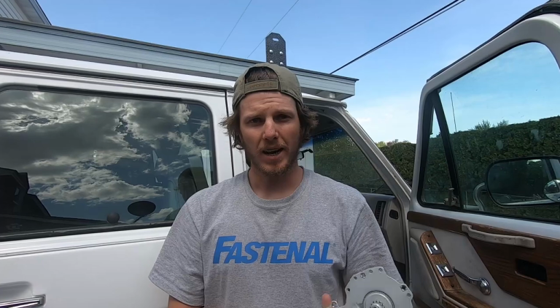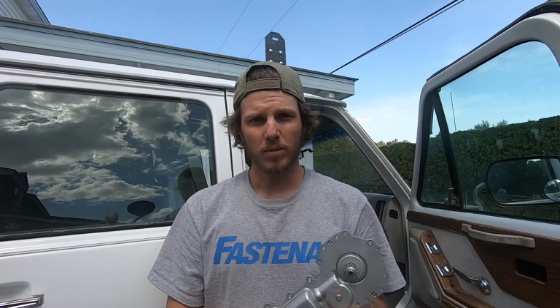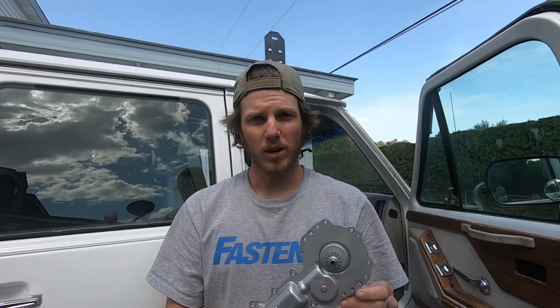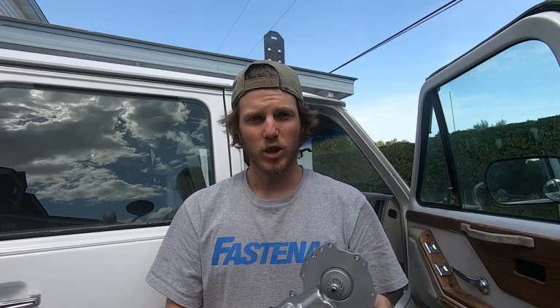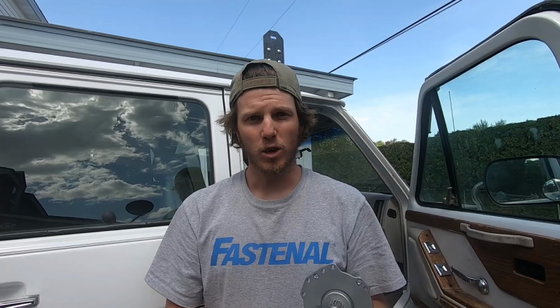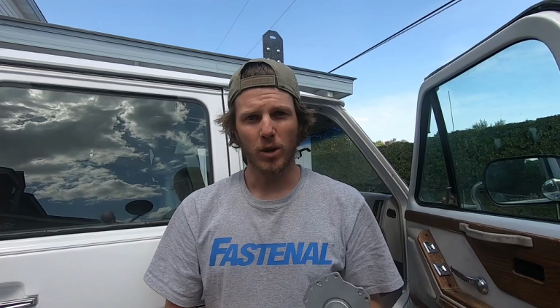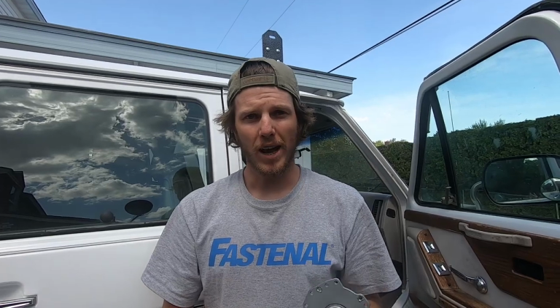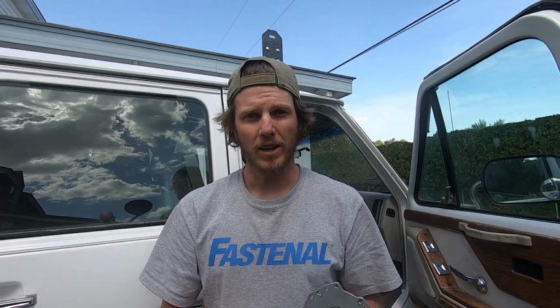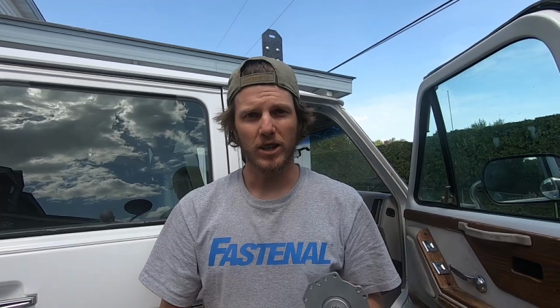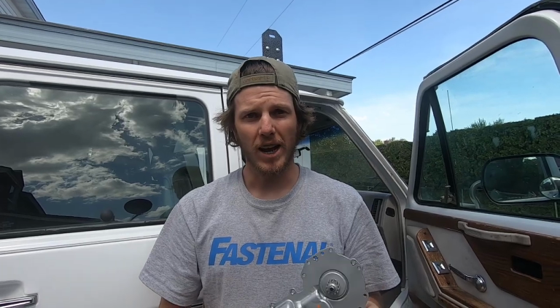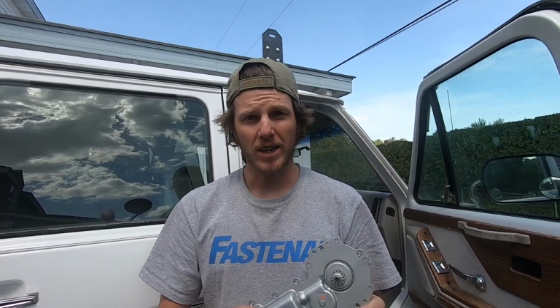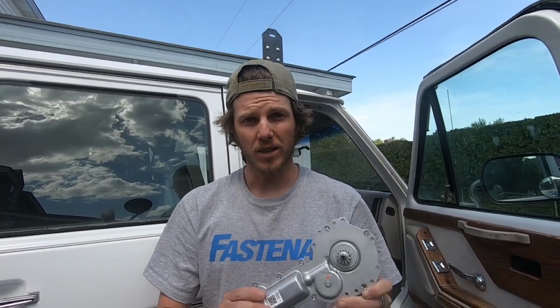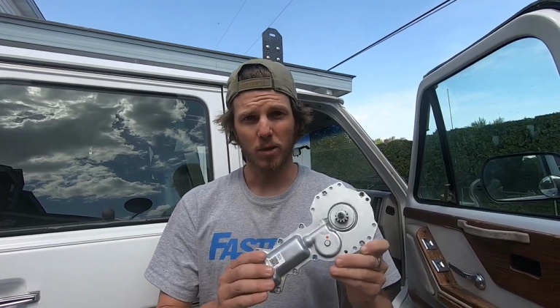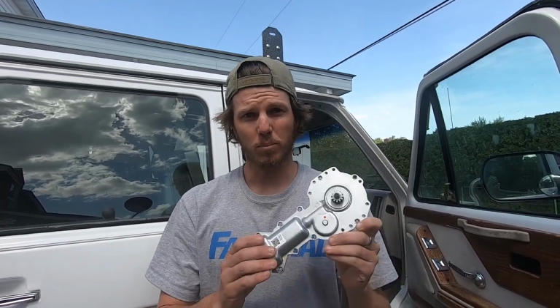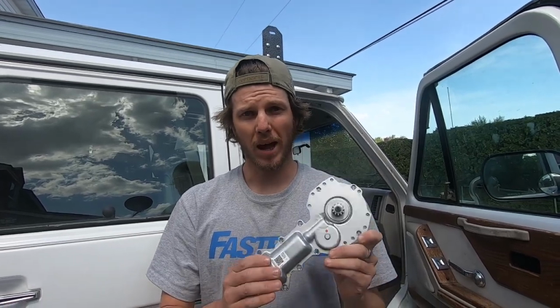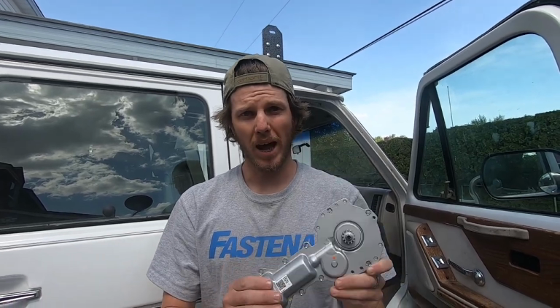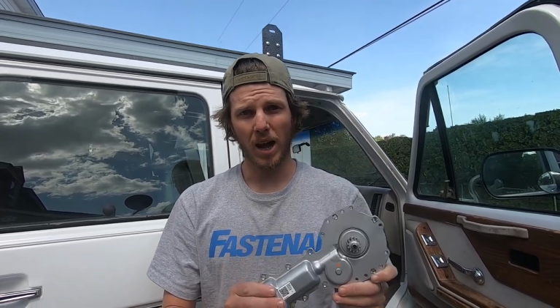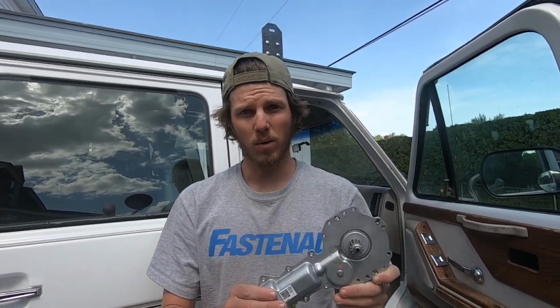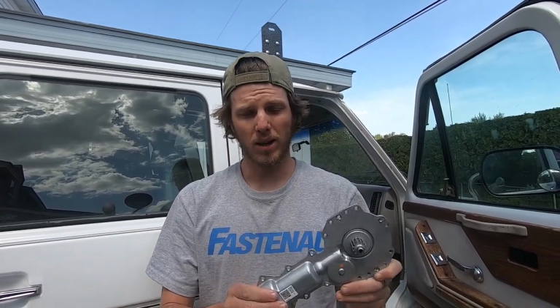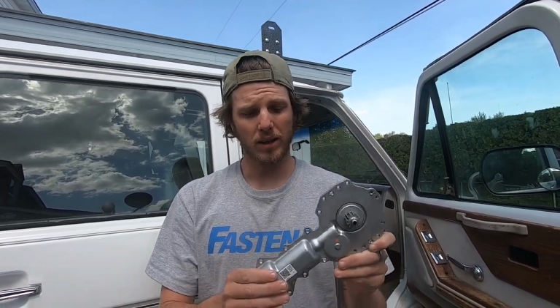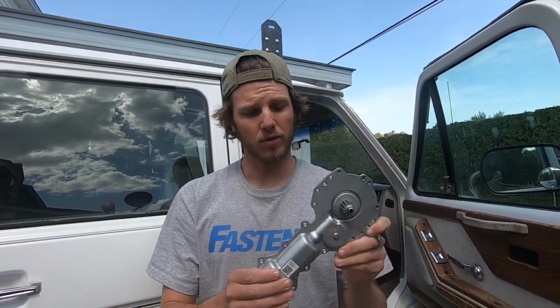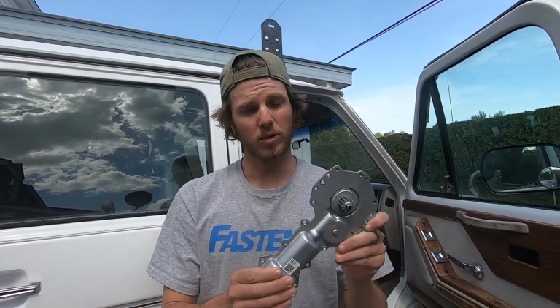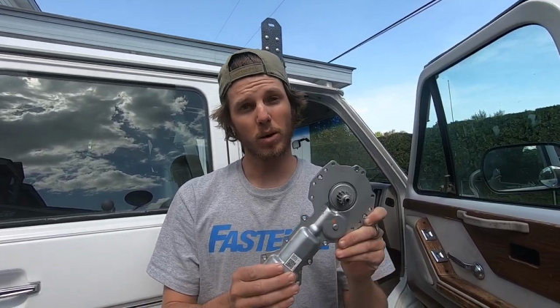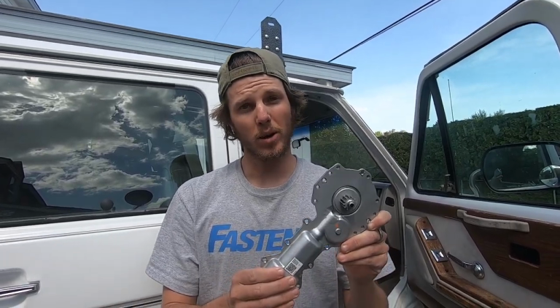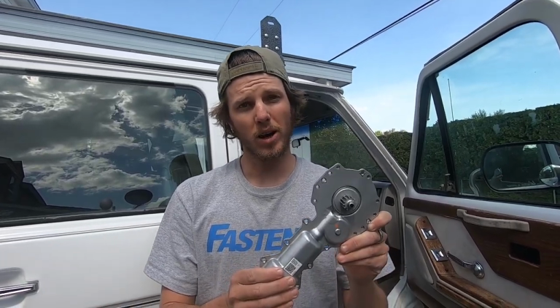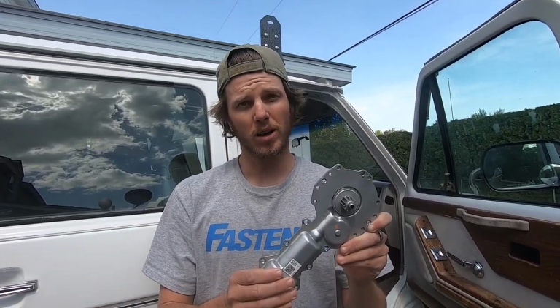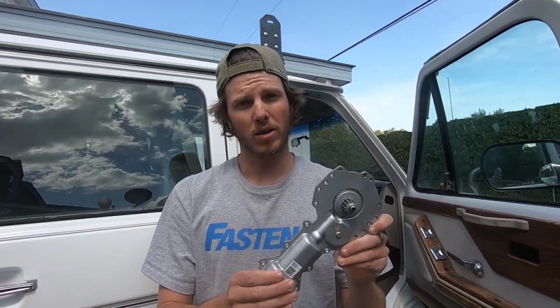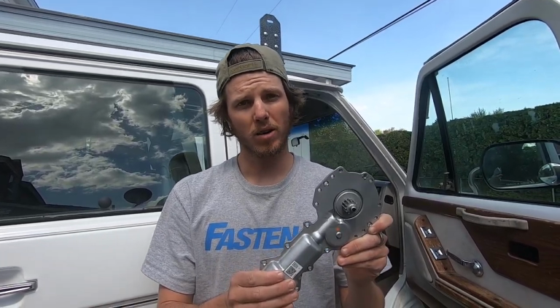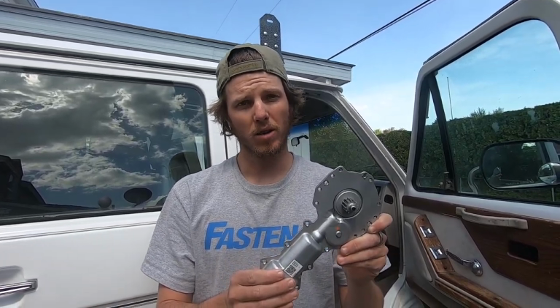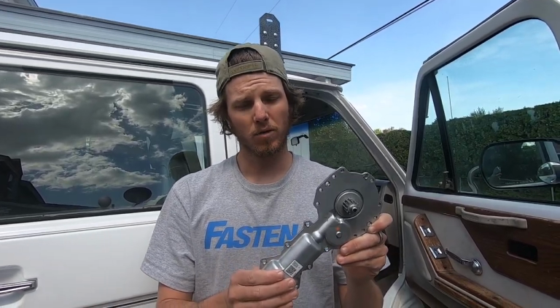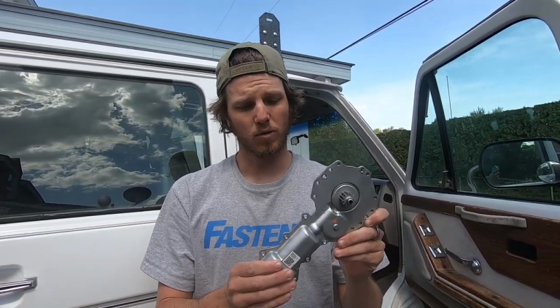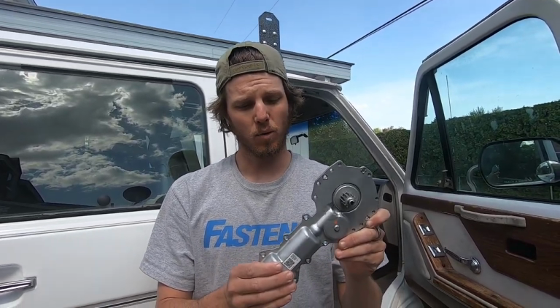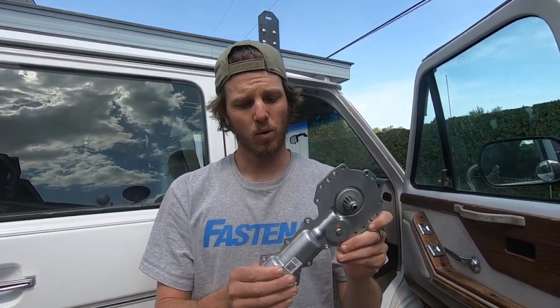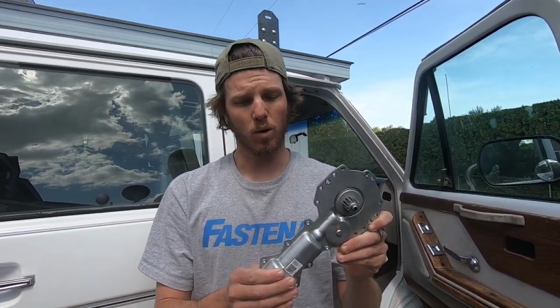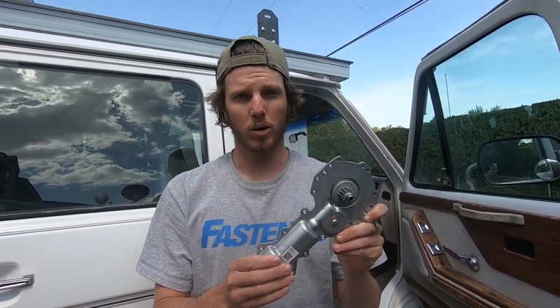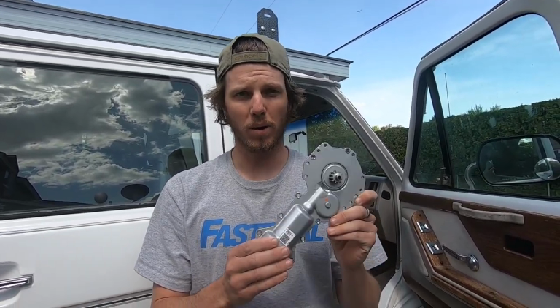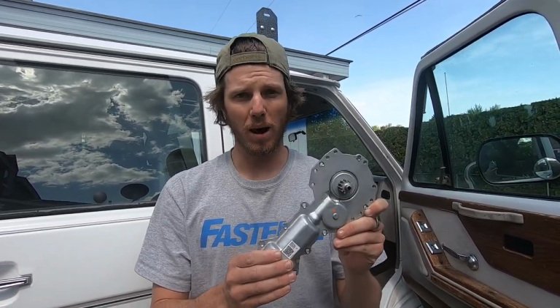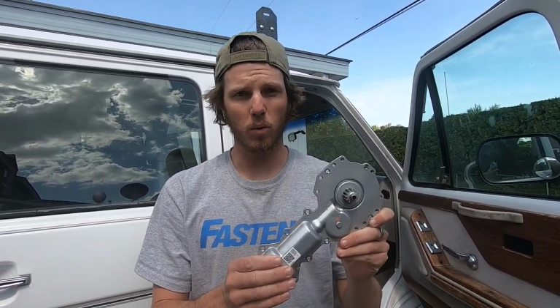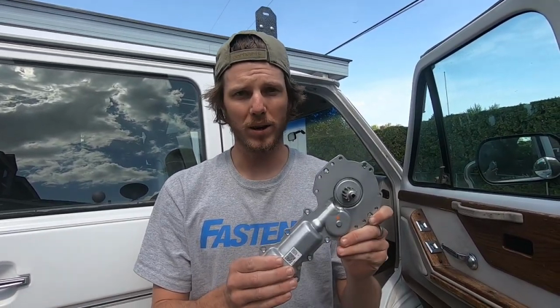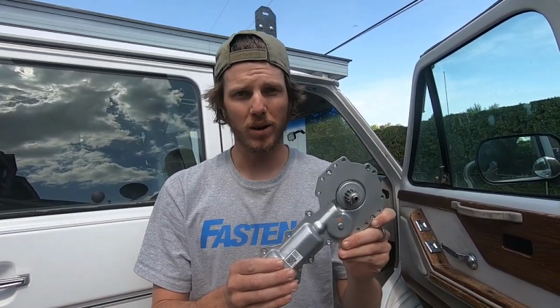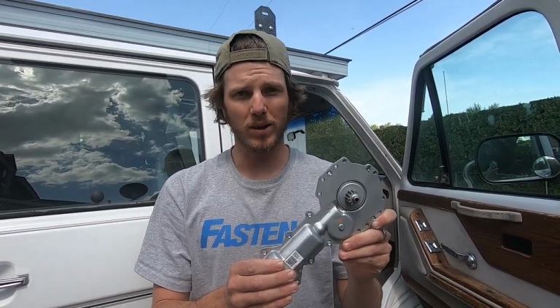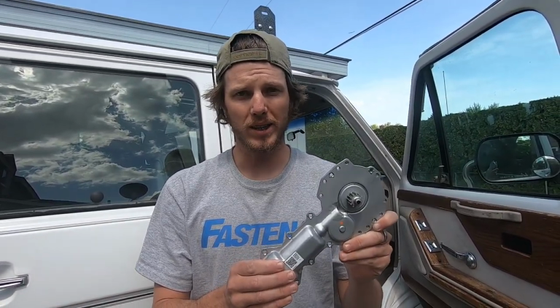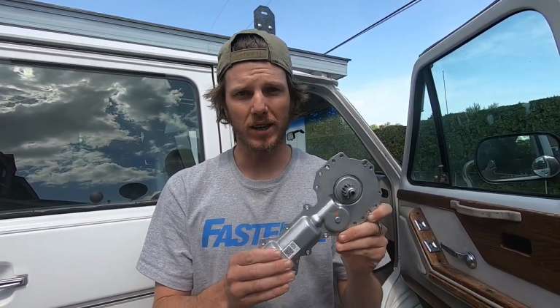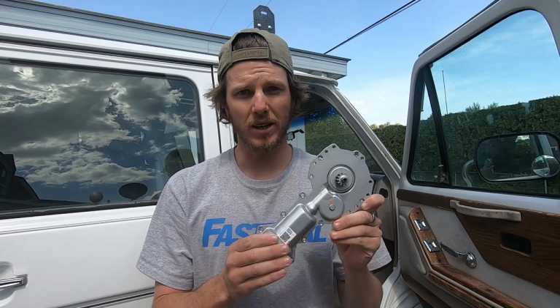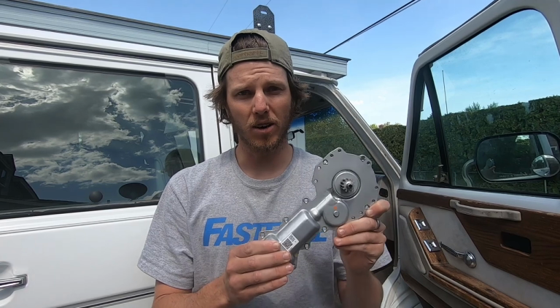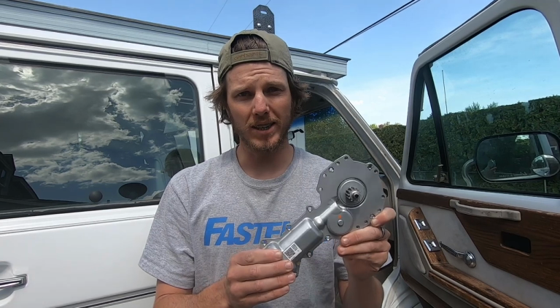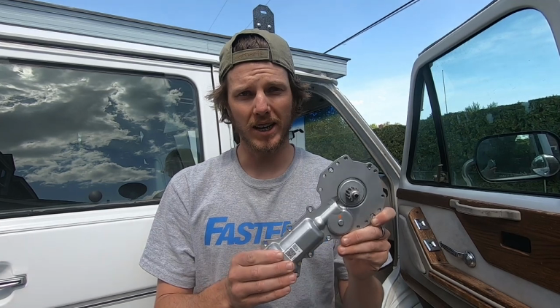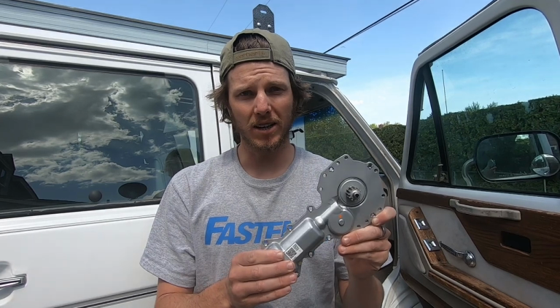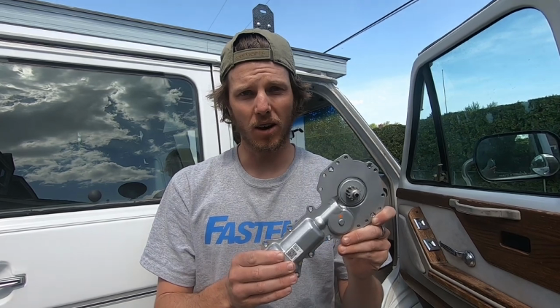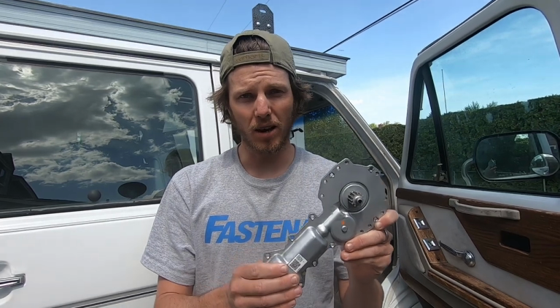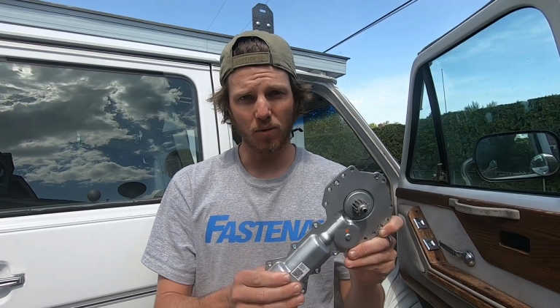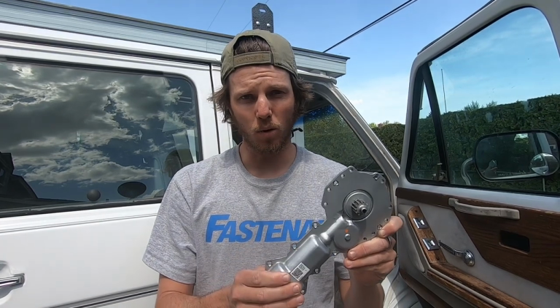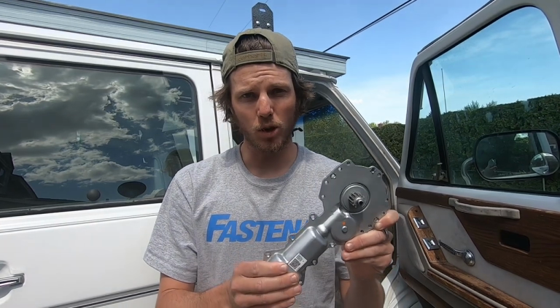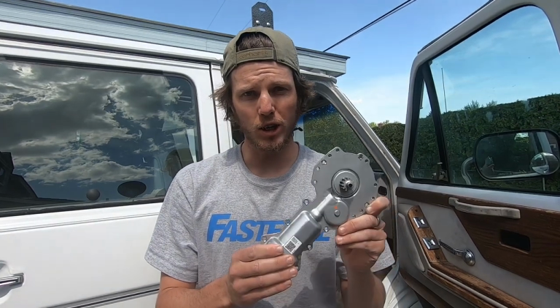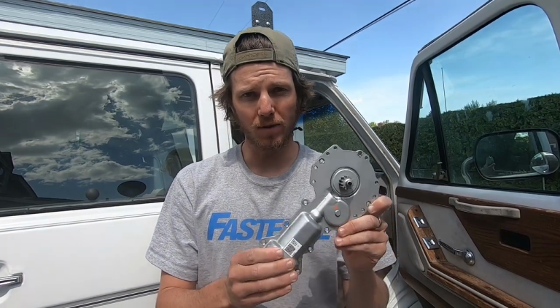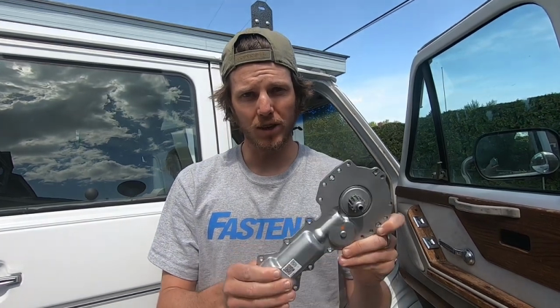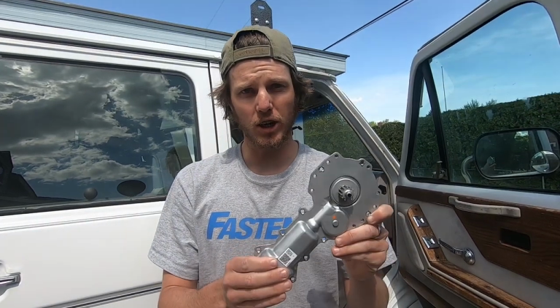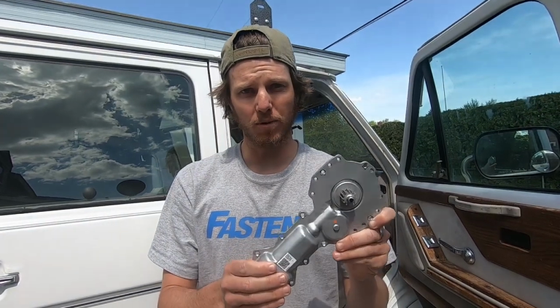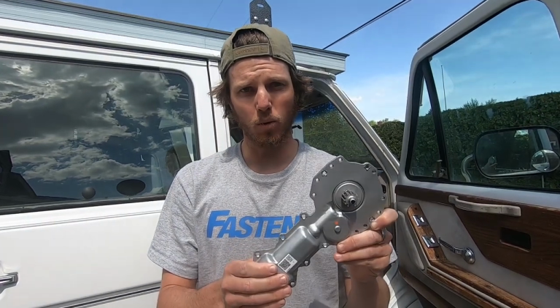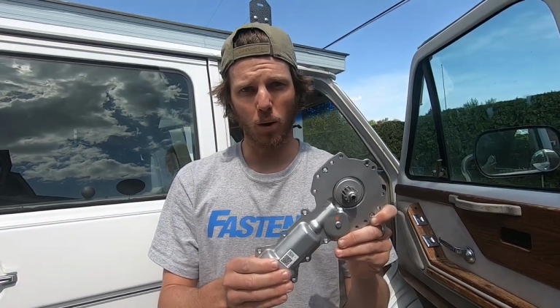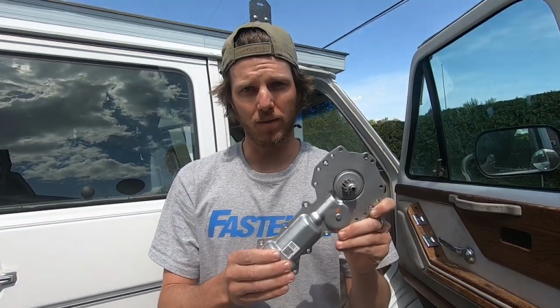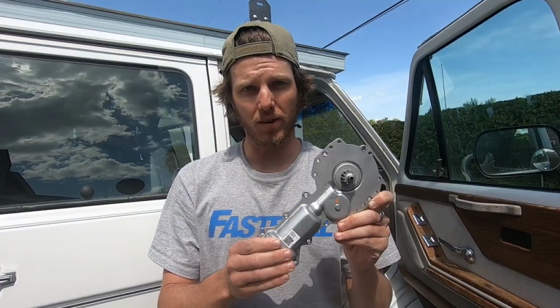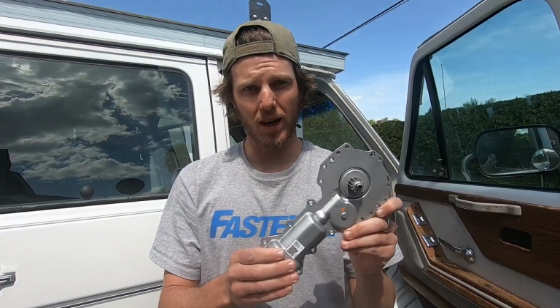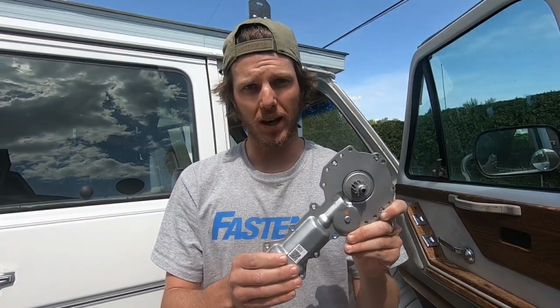Today I'm going to show you how to change the power lift motor for your power windows in a 1994 Chevy G20 van.